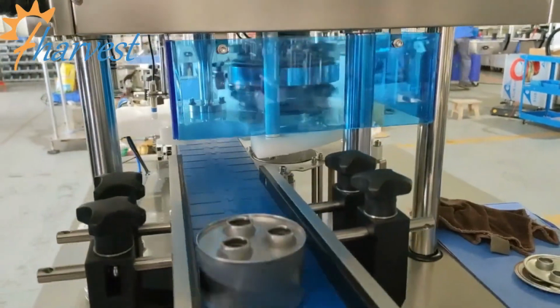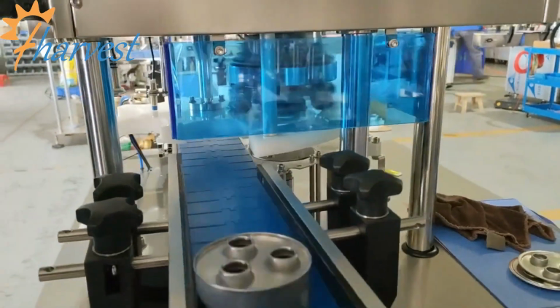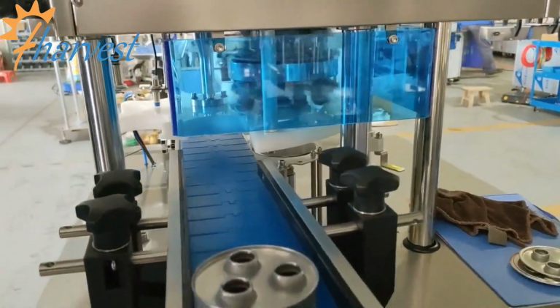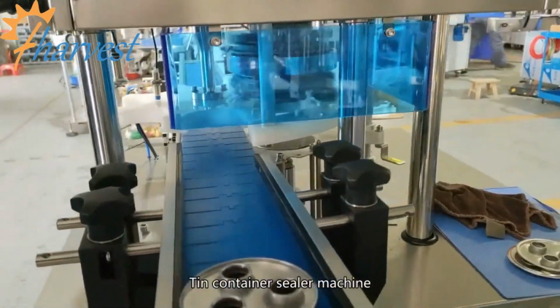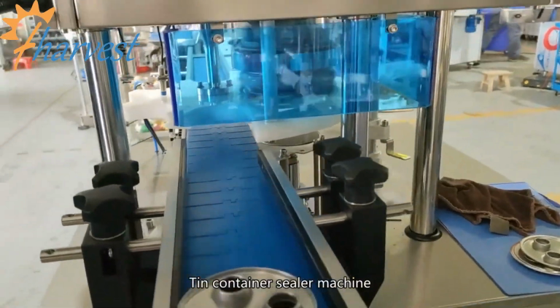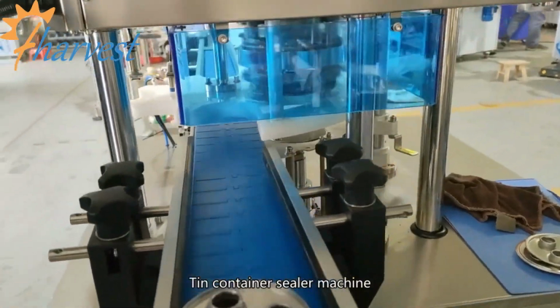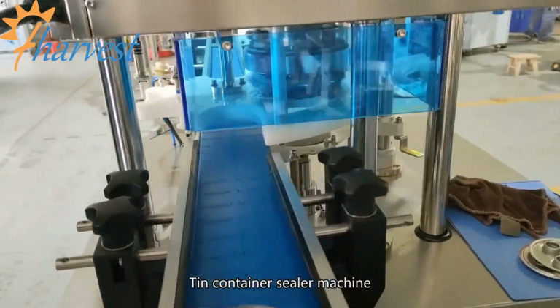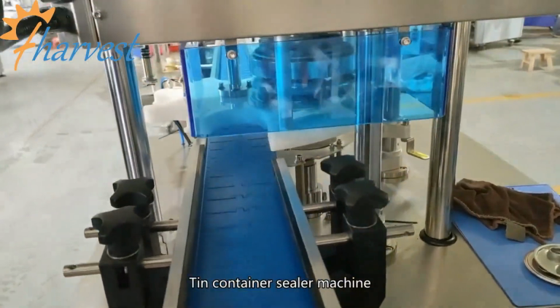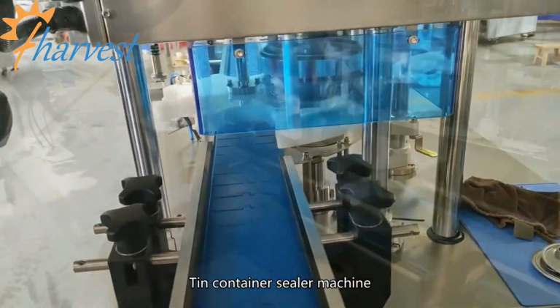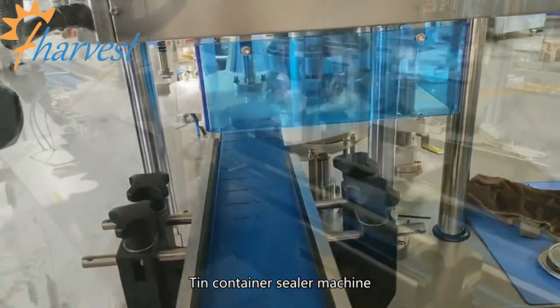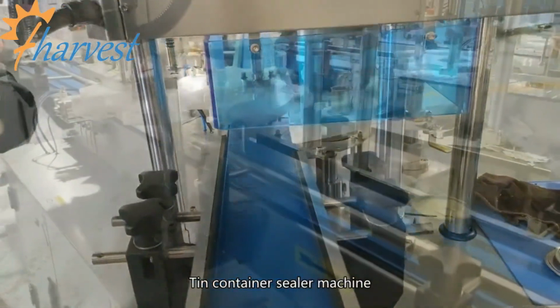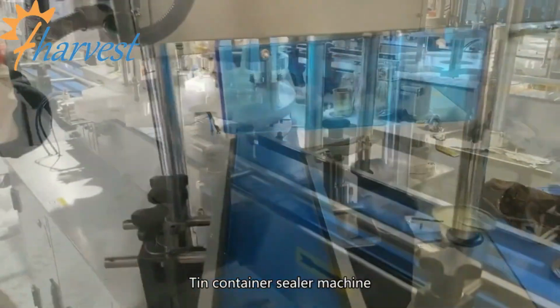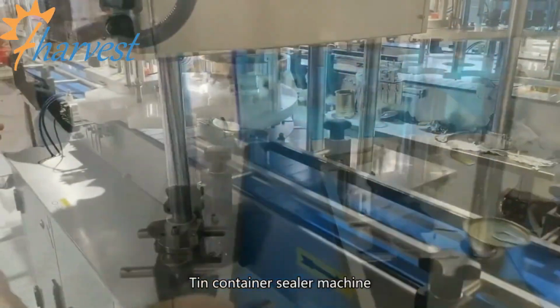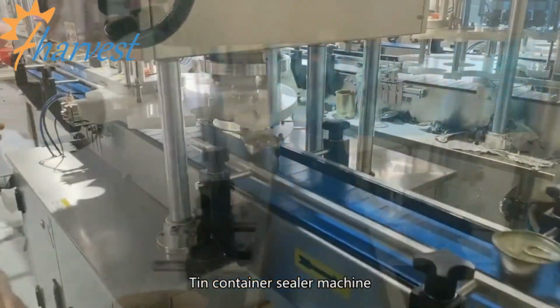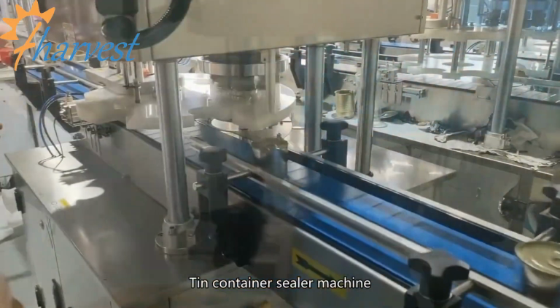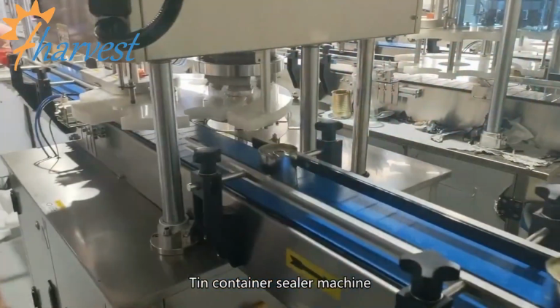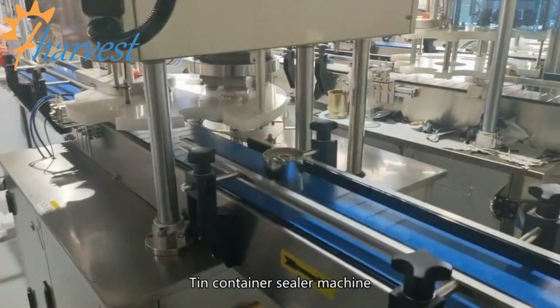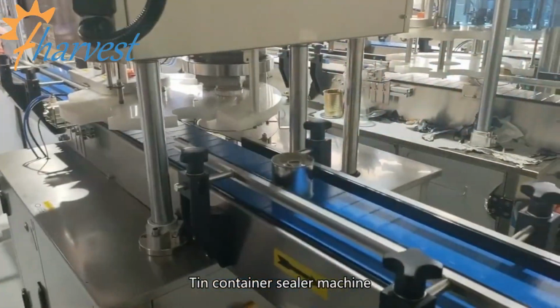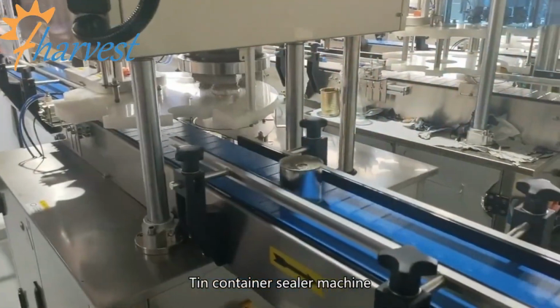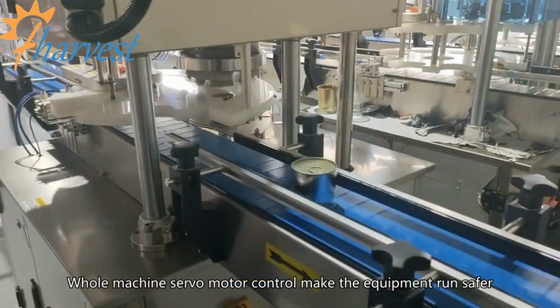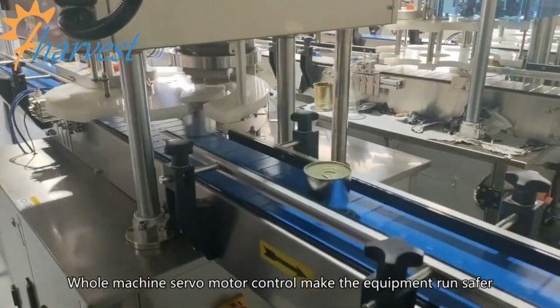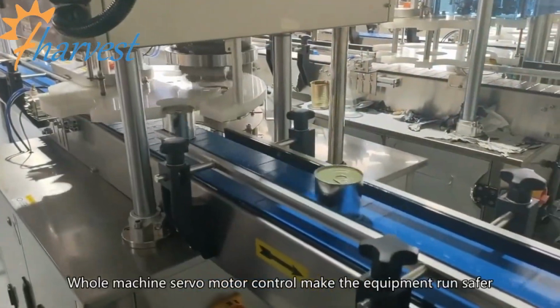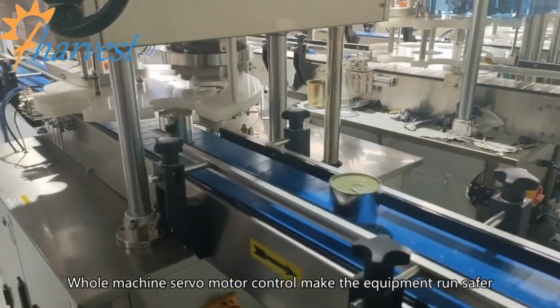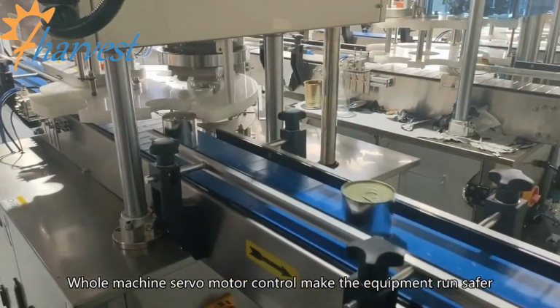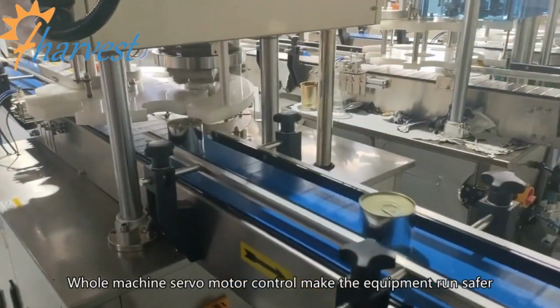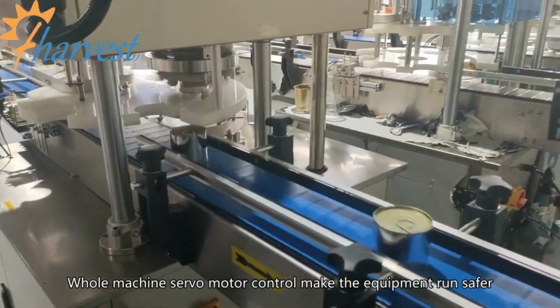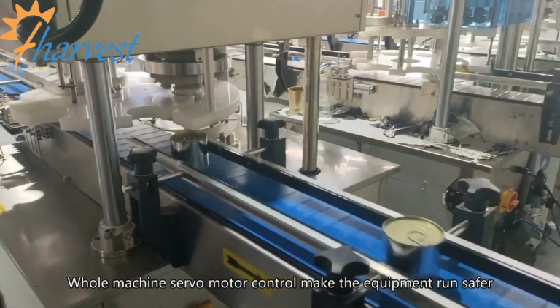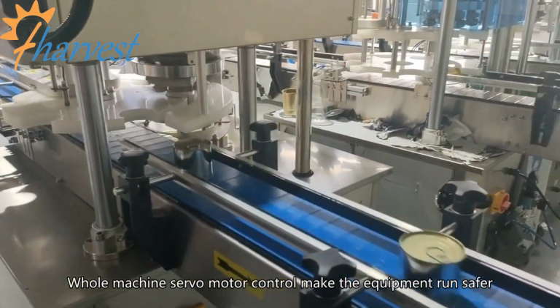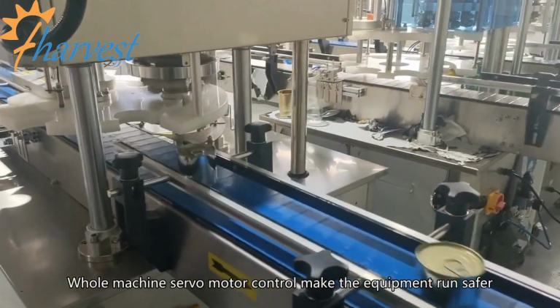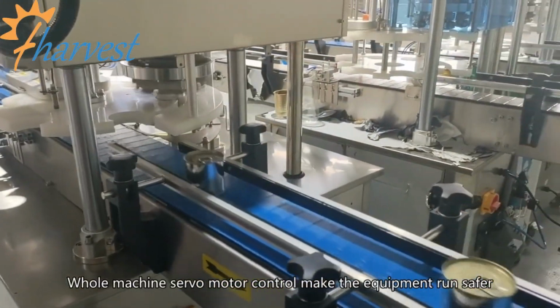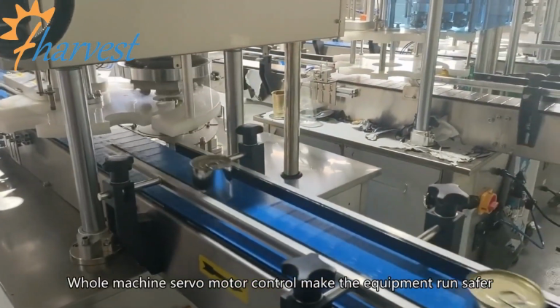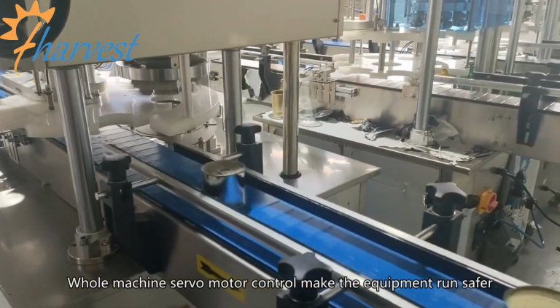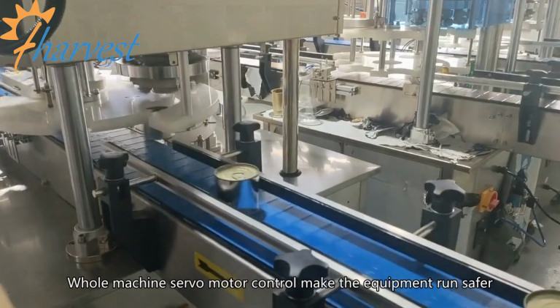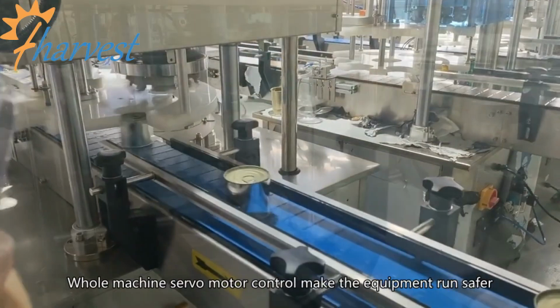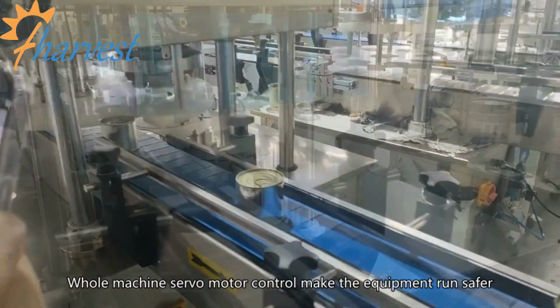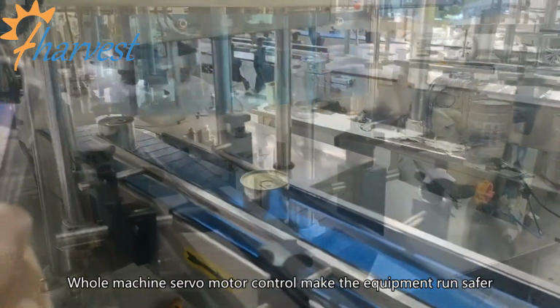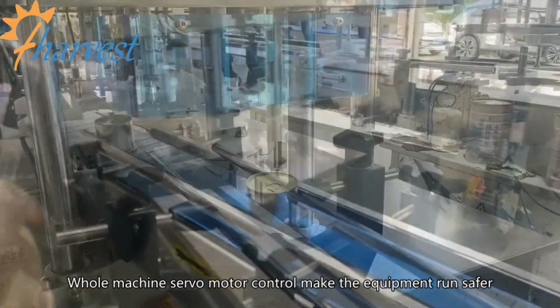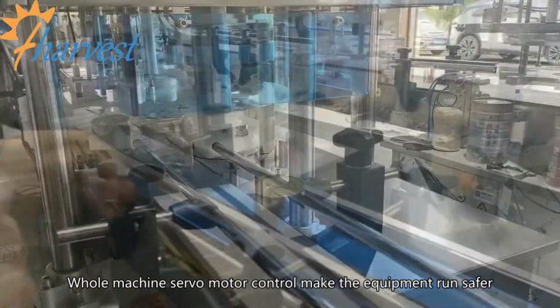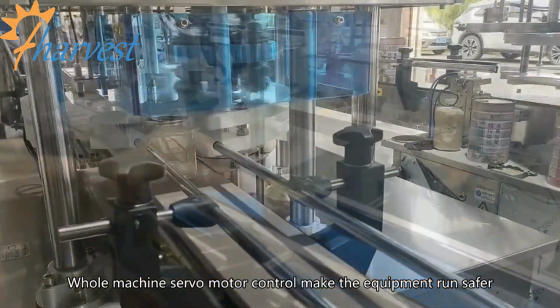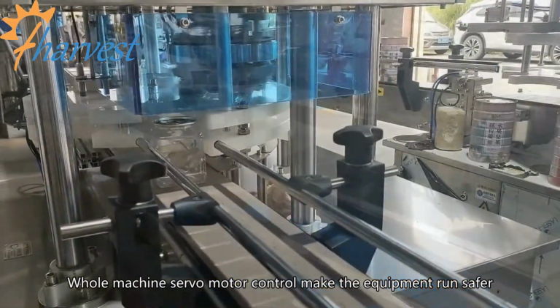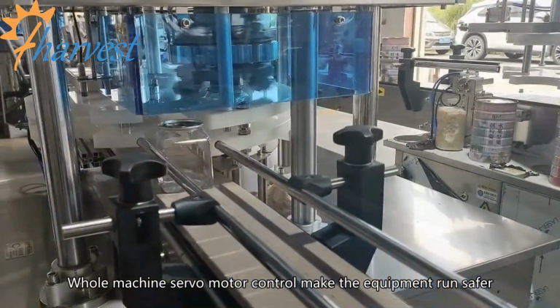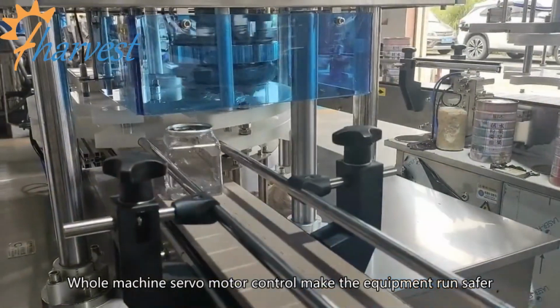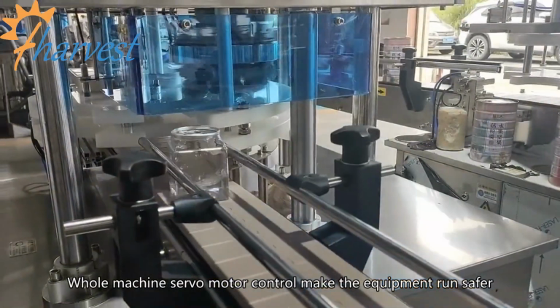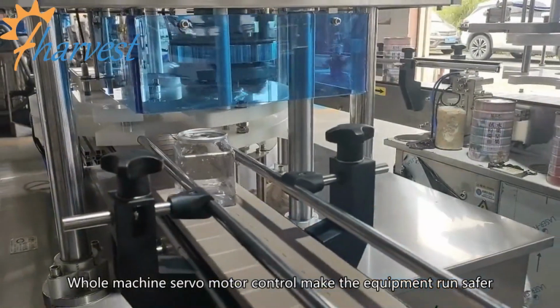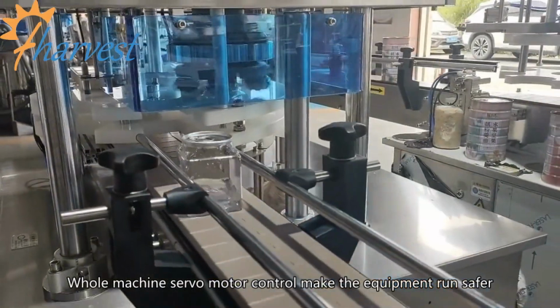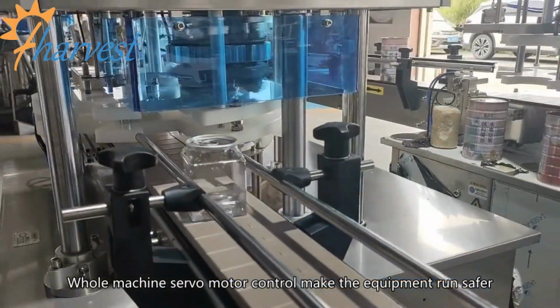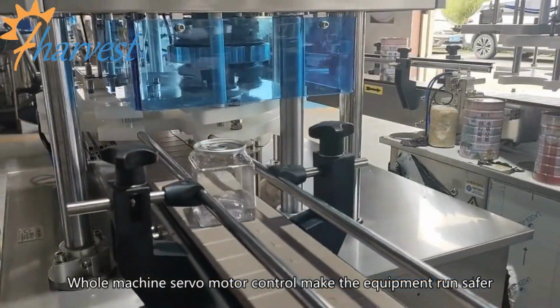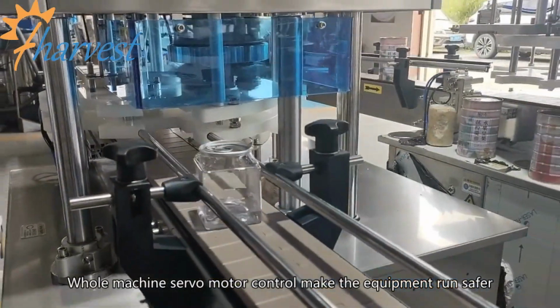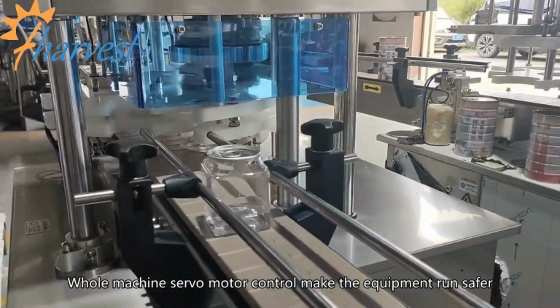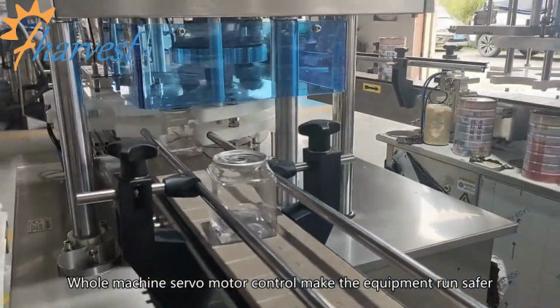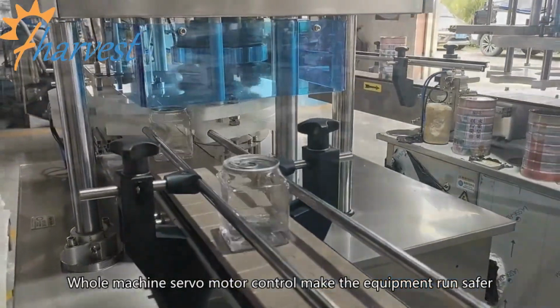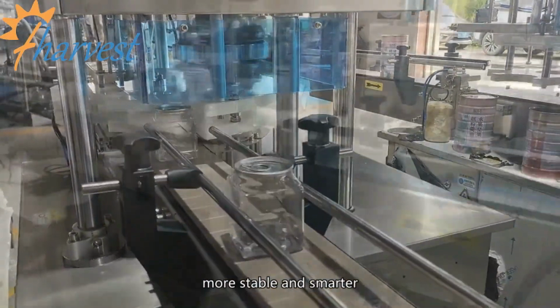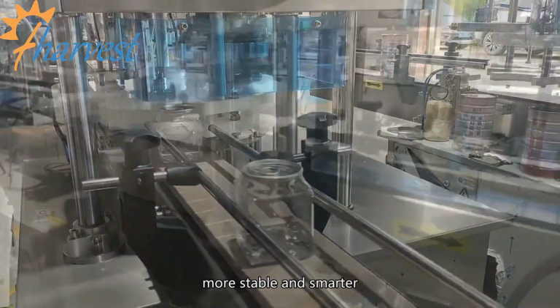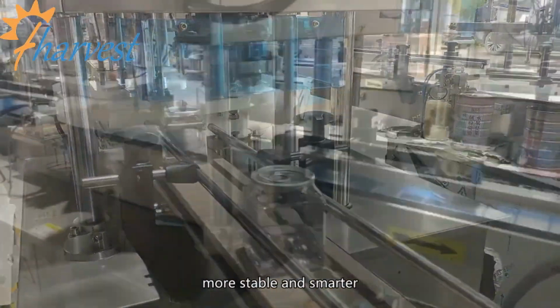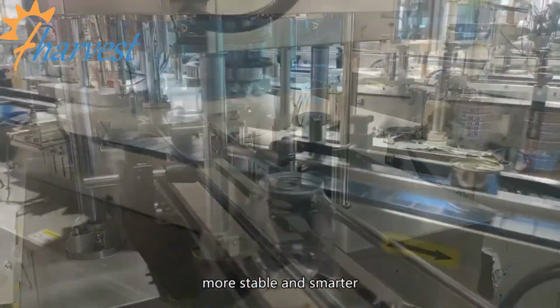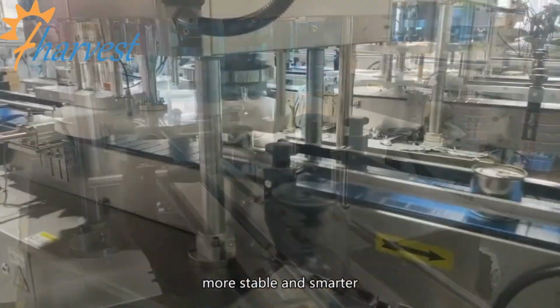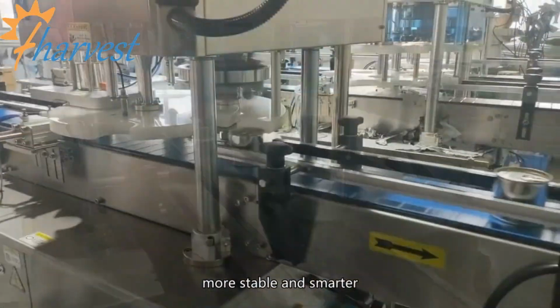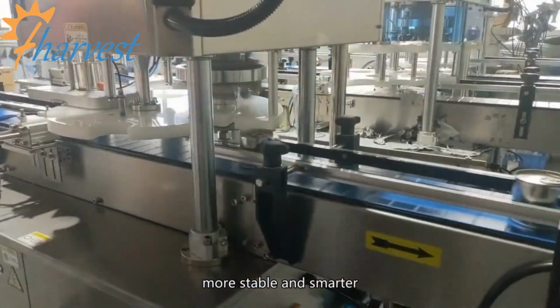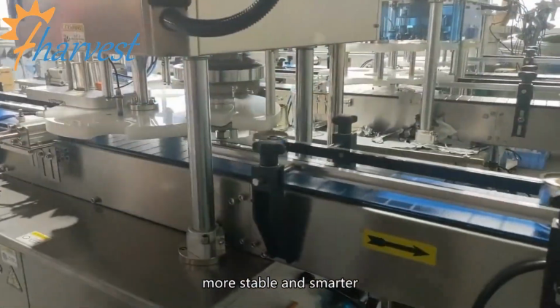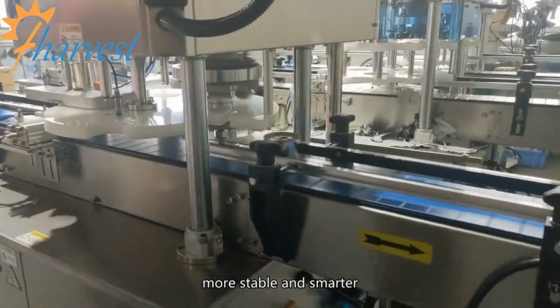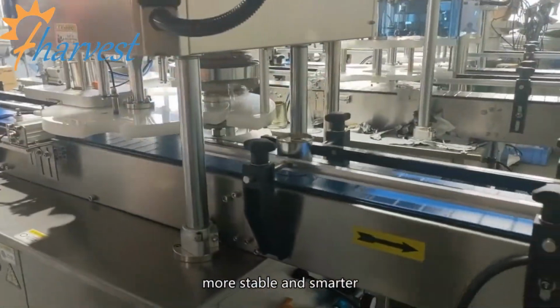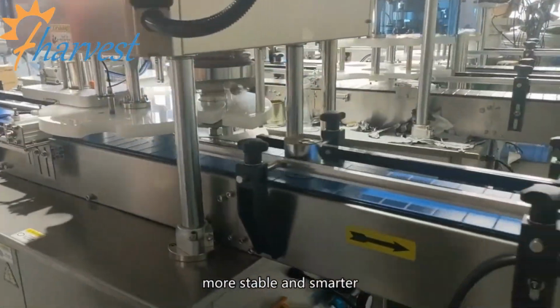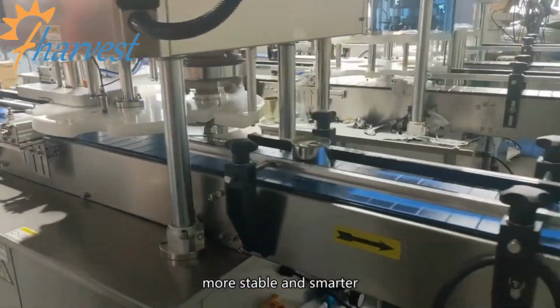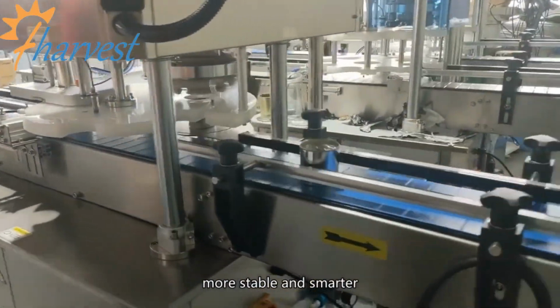Tin container sealer machine. The whole machine is servo motor controlled, making the equipment run safer, more stable, and smarter.